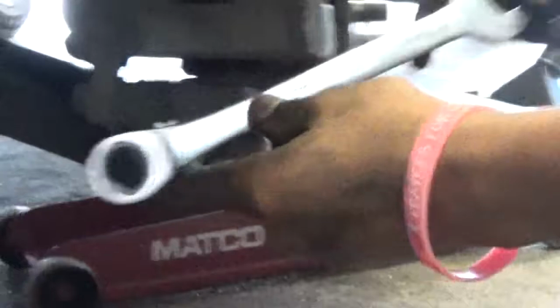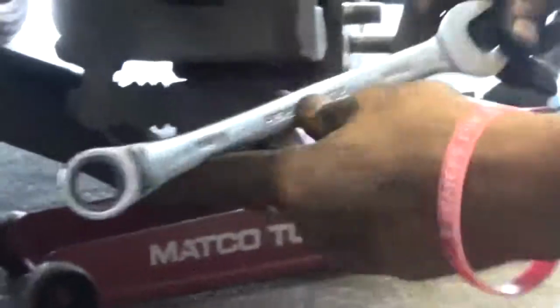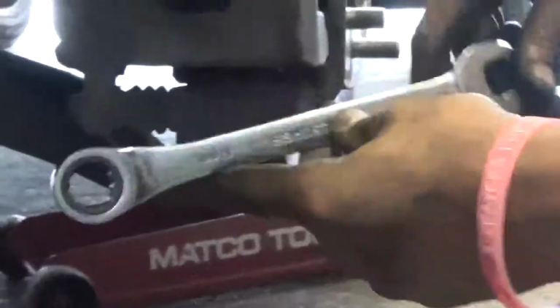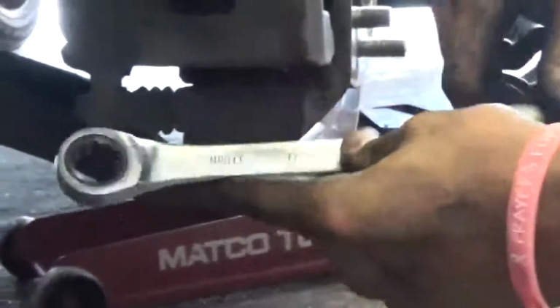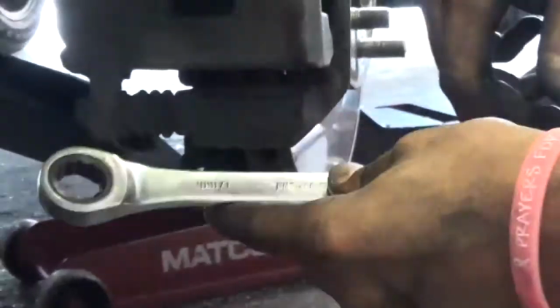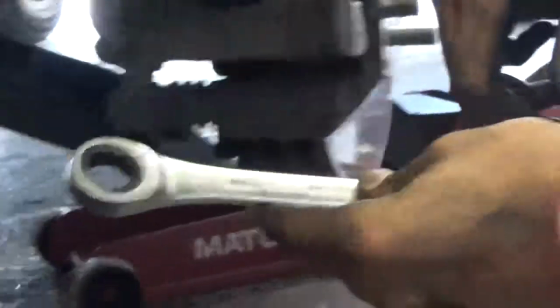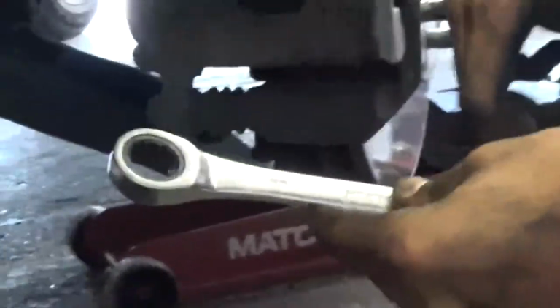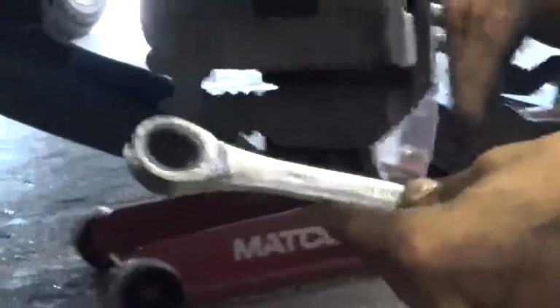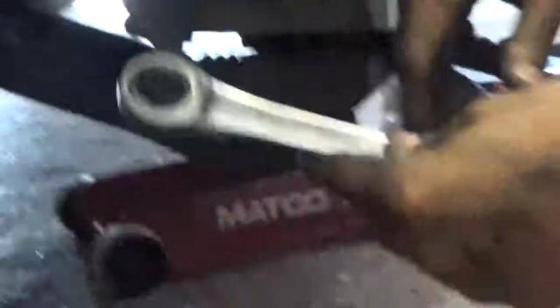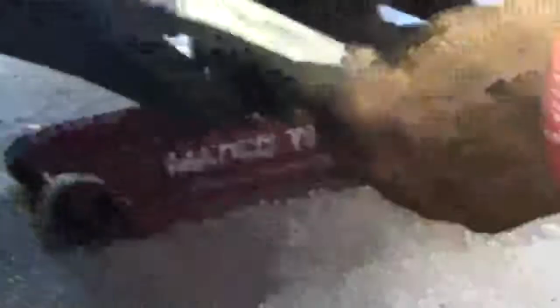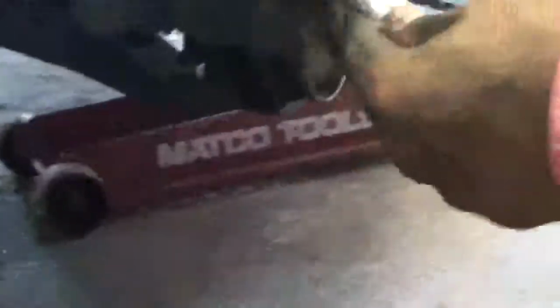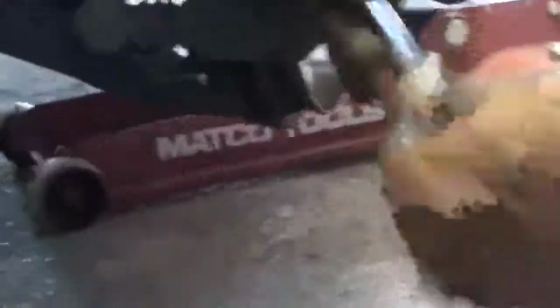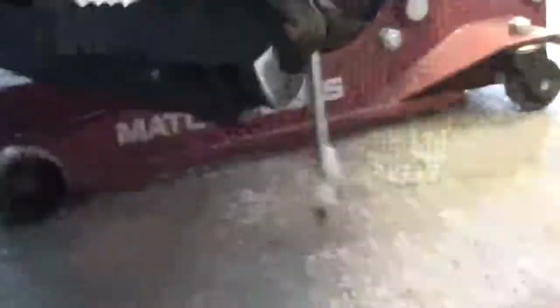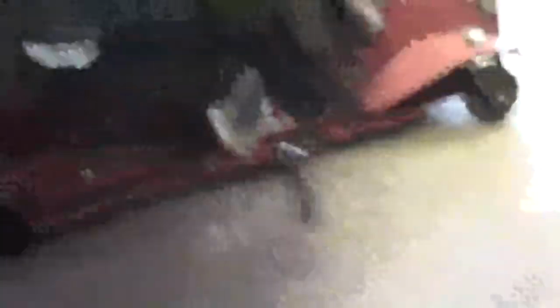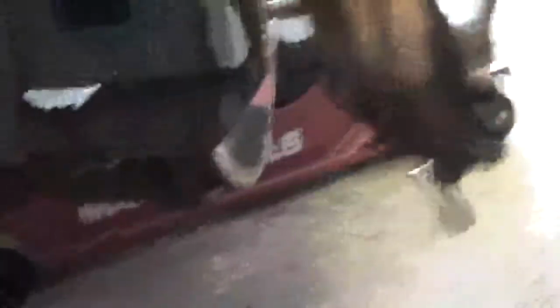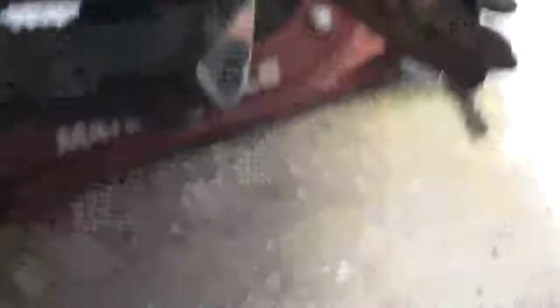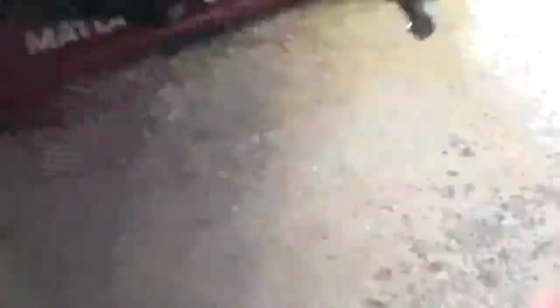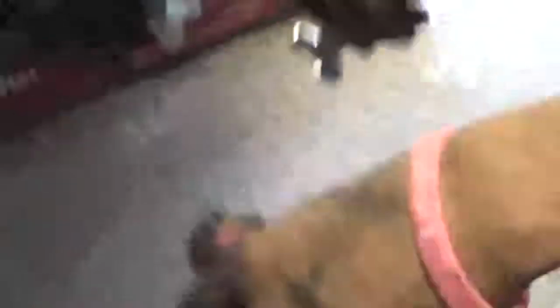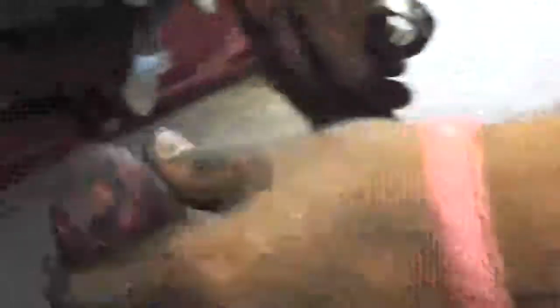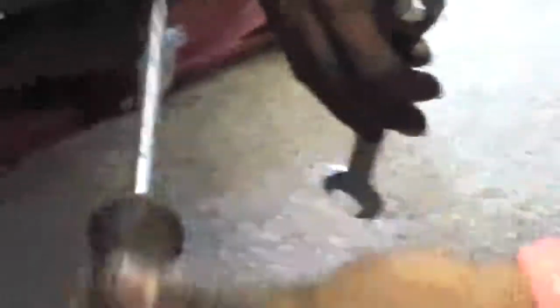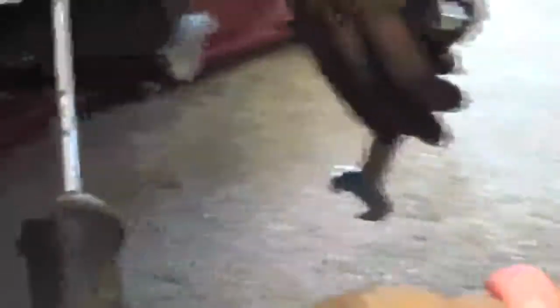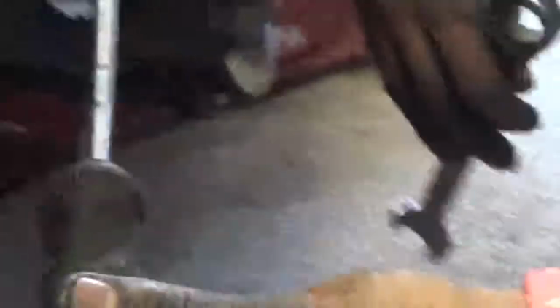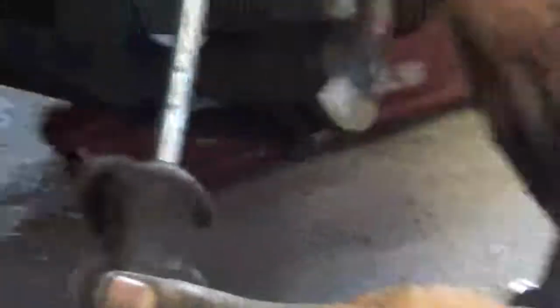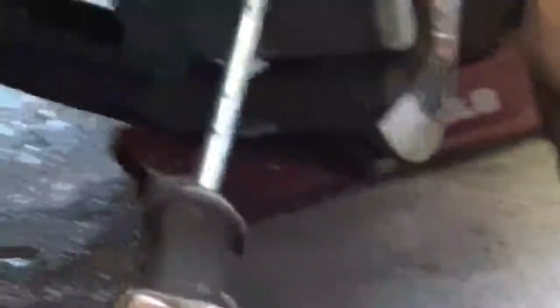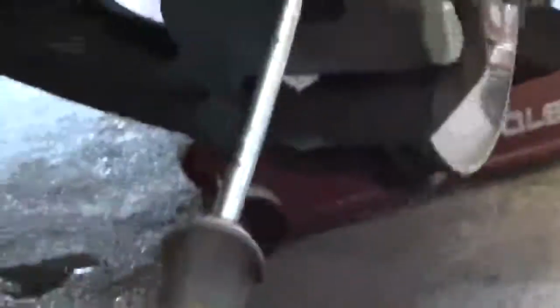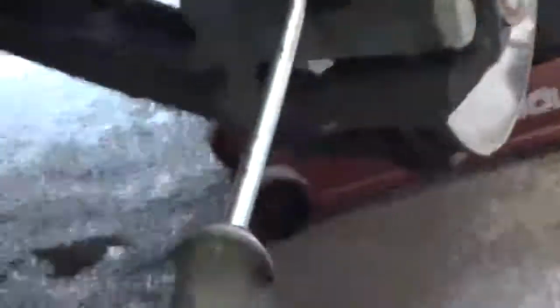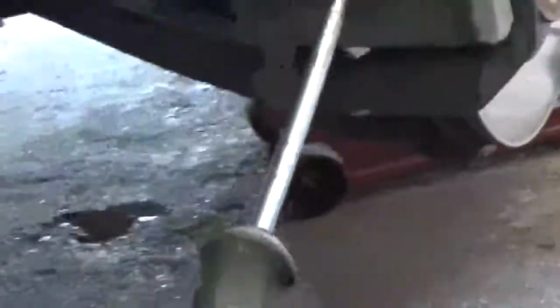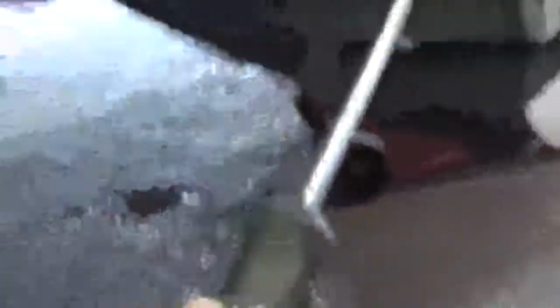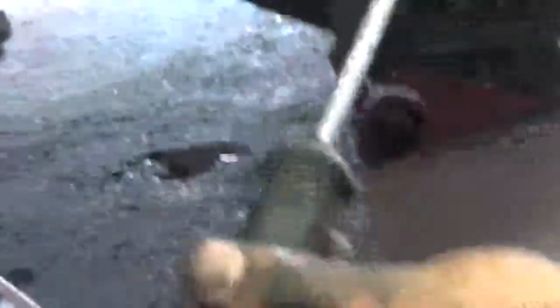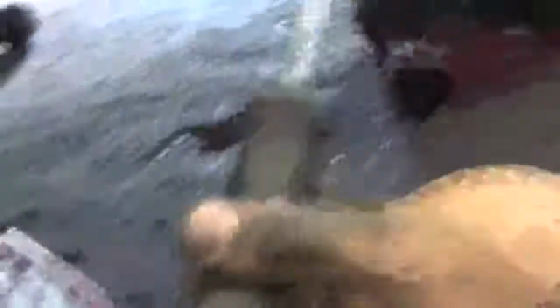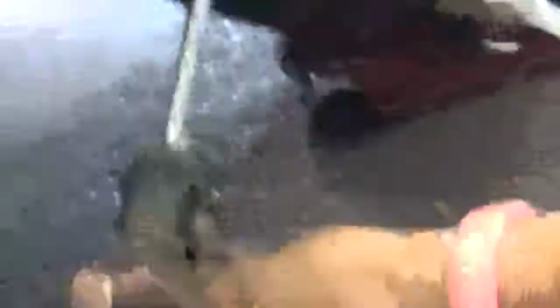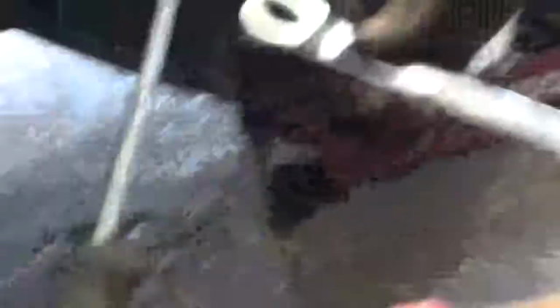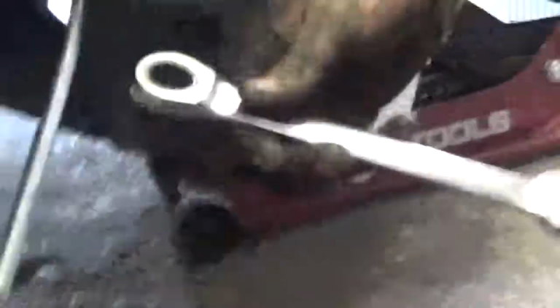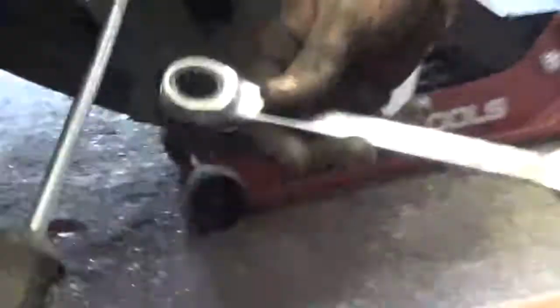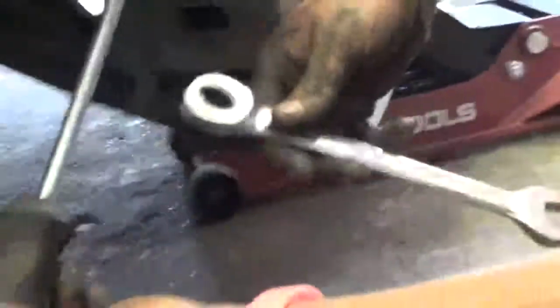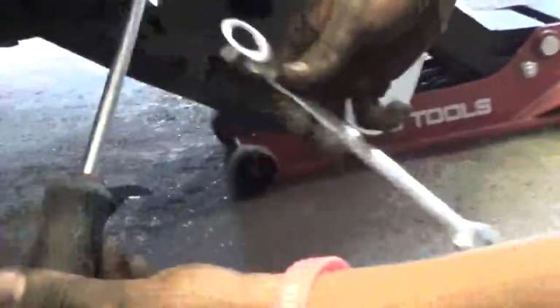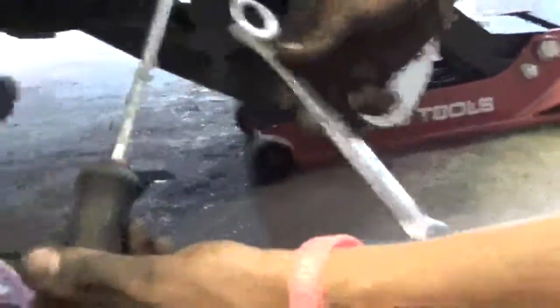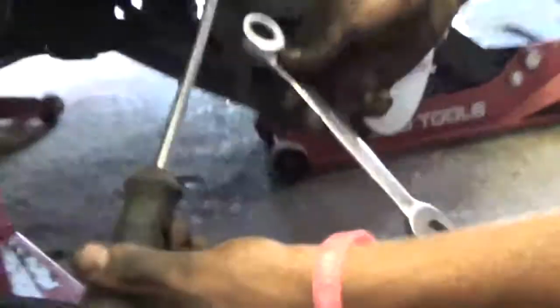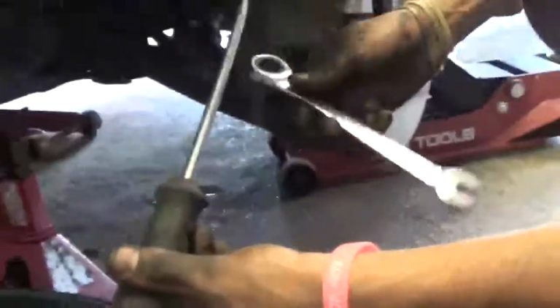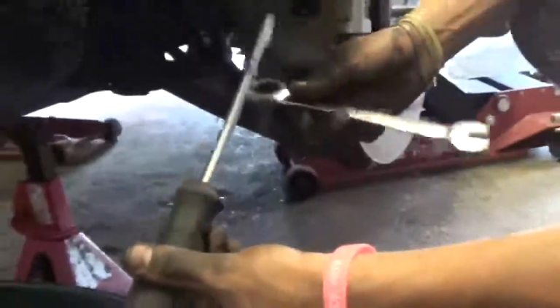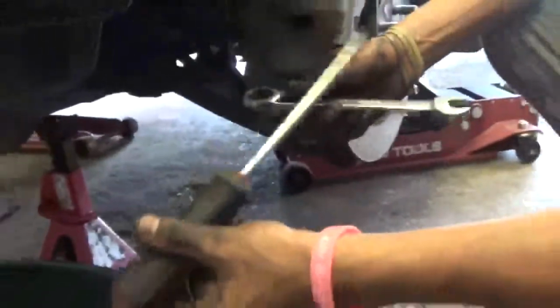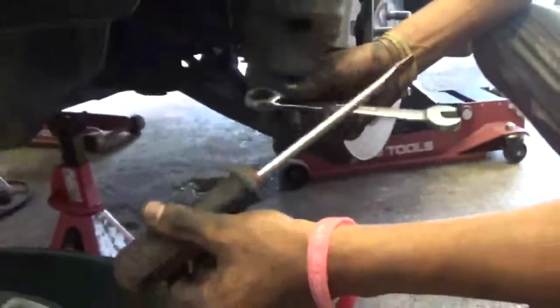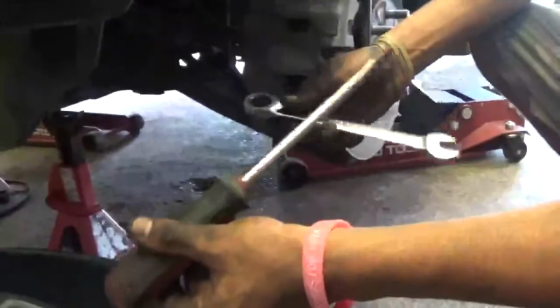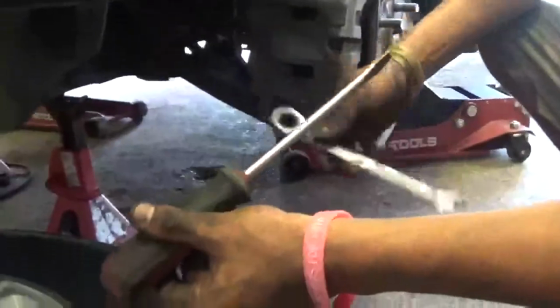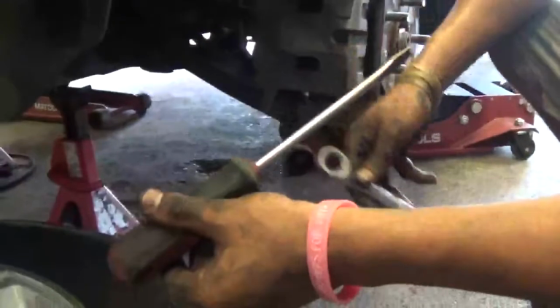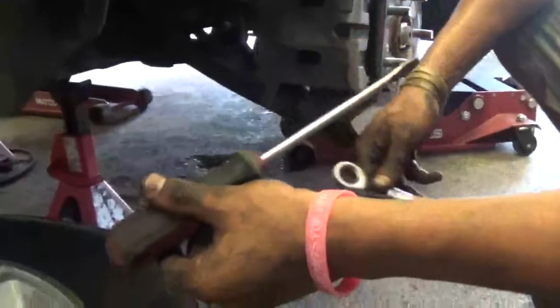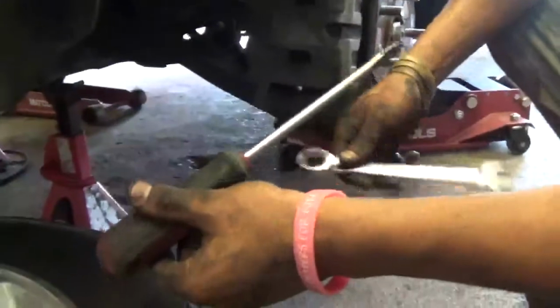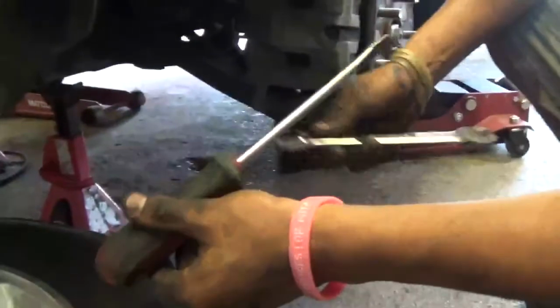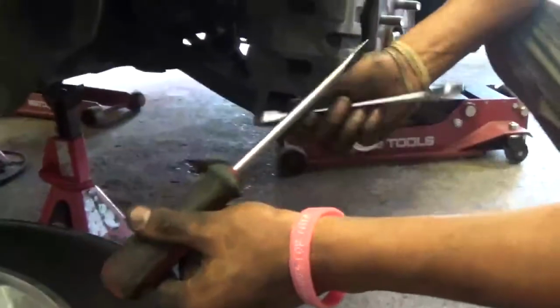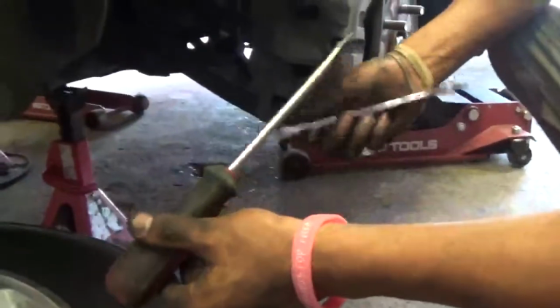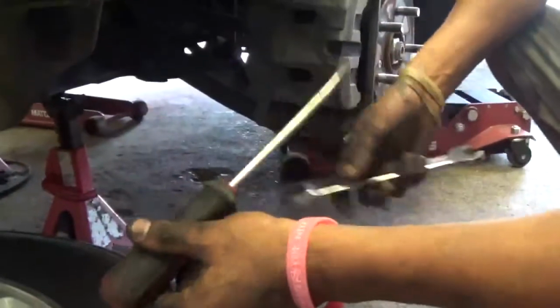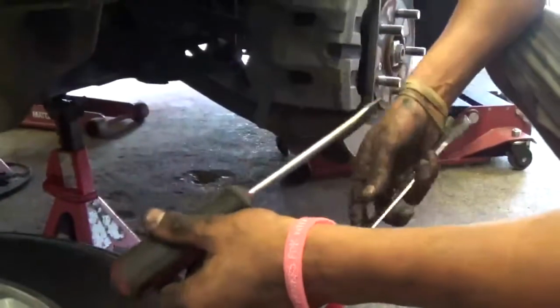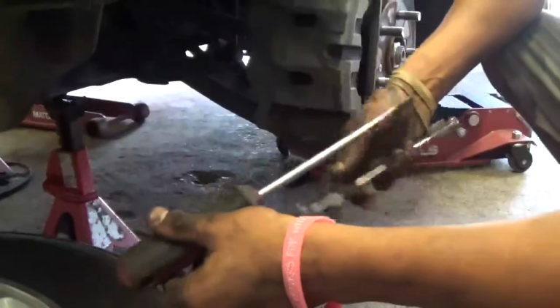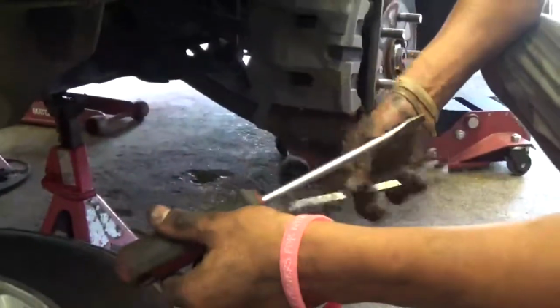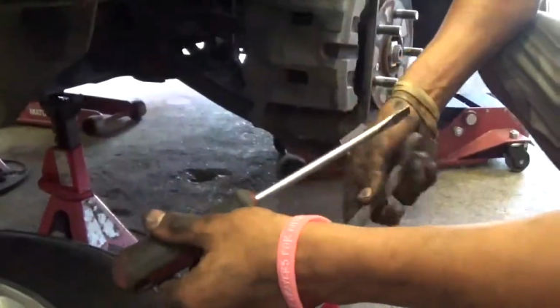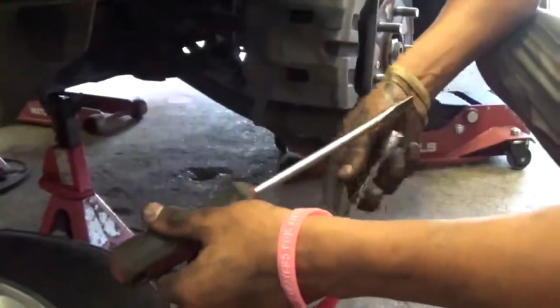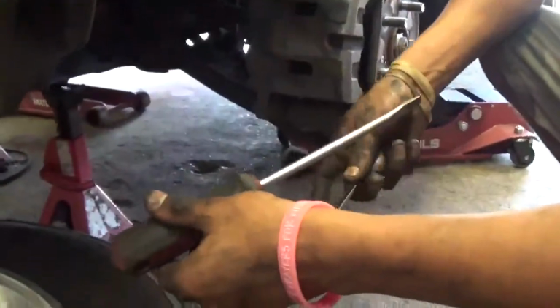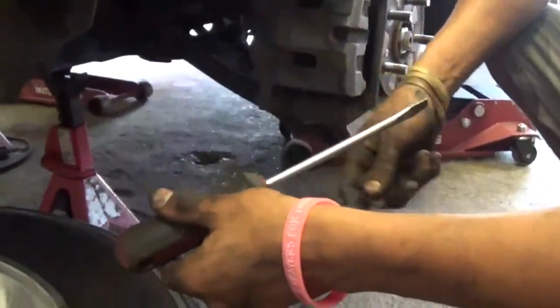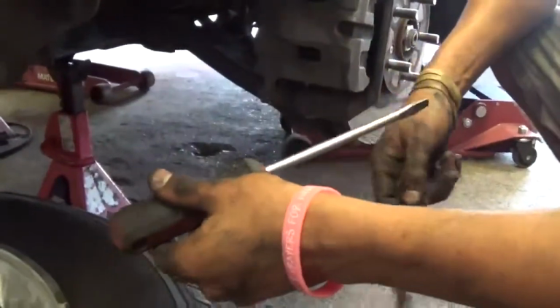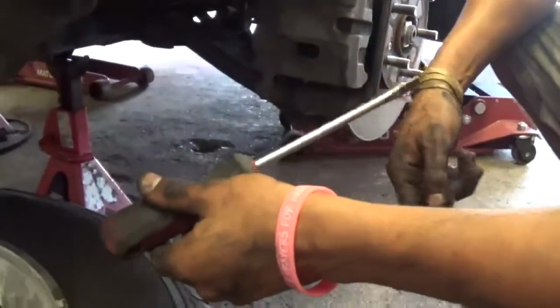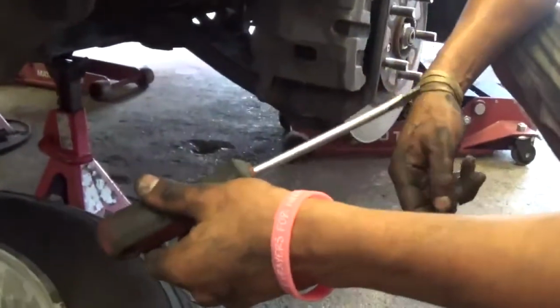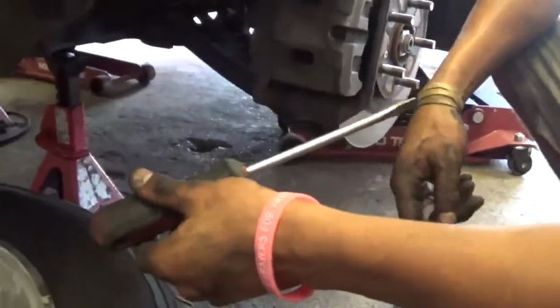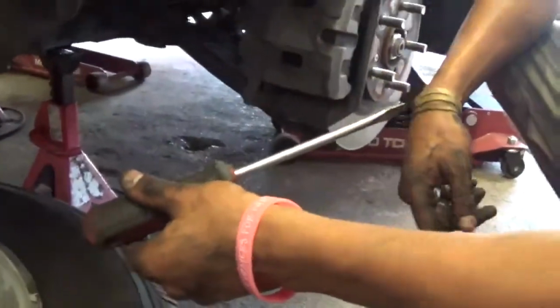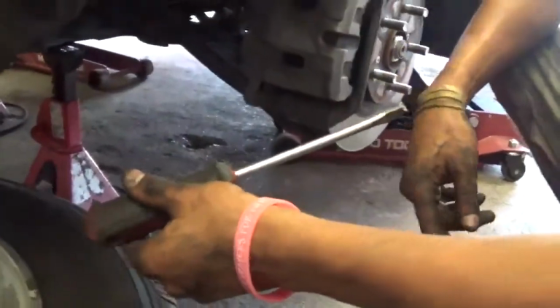This is Rich and the screwdriver — this is all you're going to need for this job. Jack off the vehicle and take the tires off.